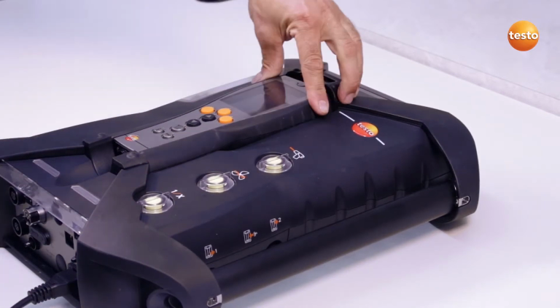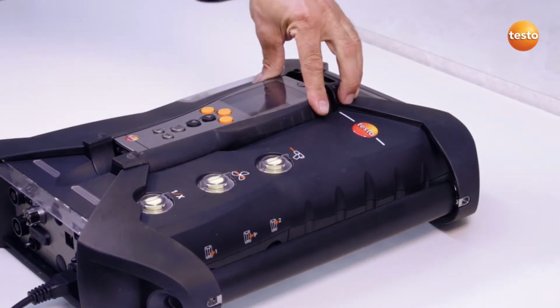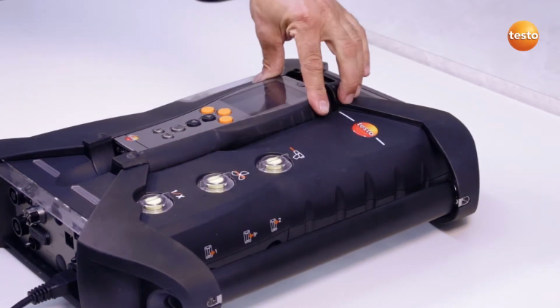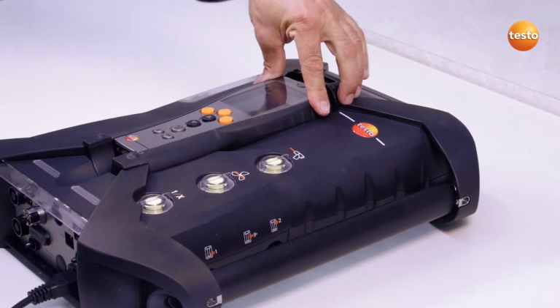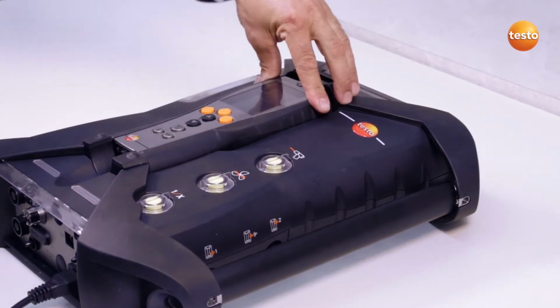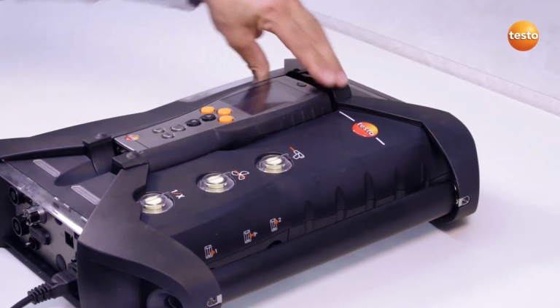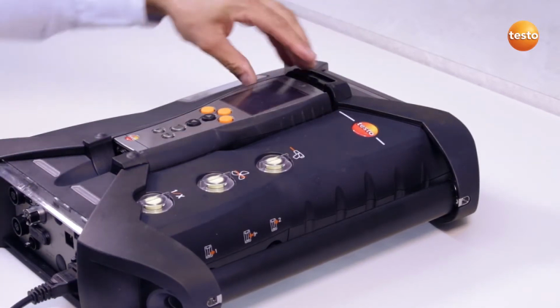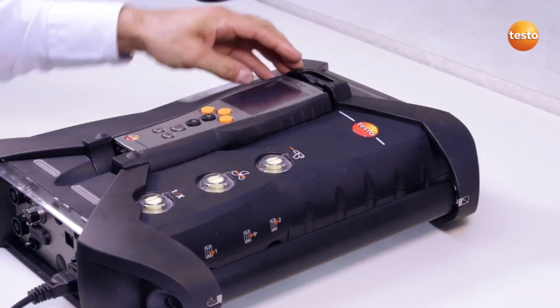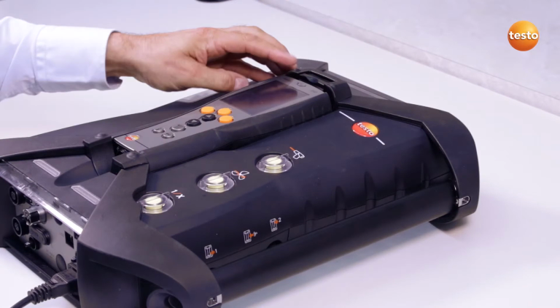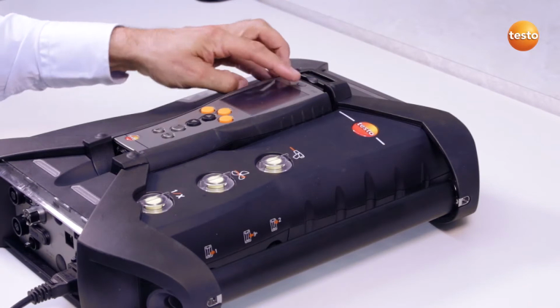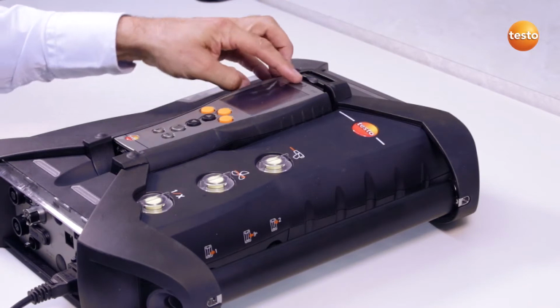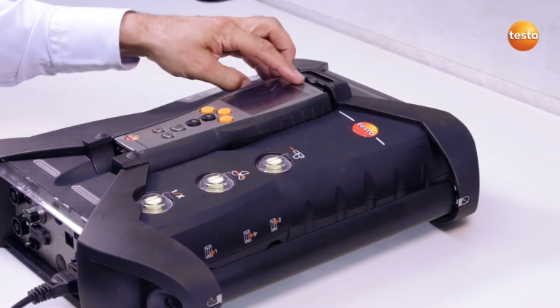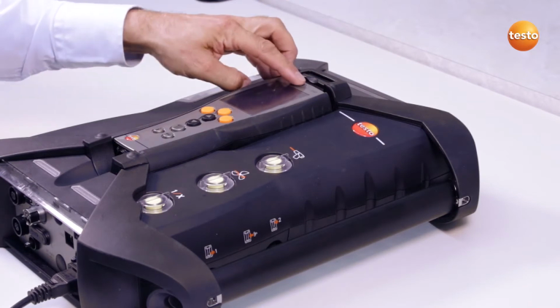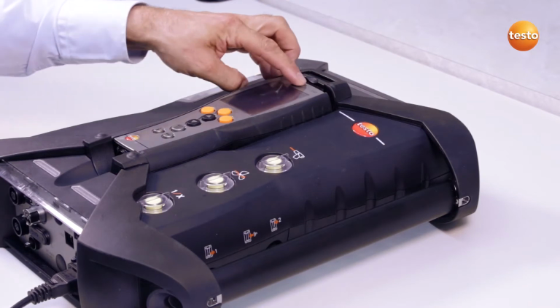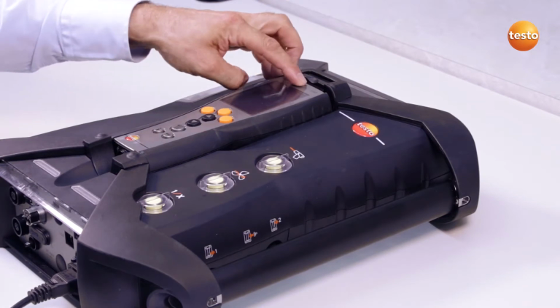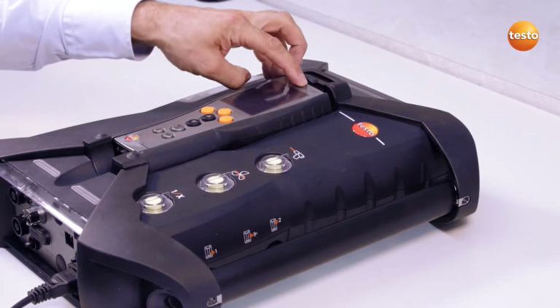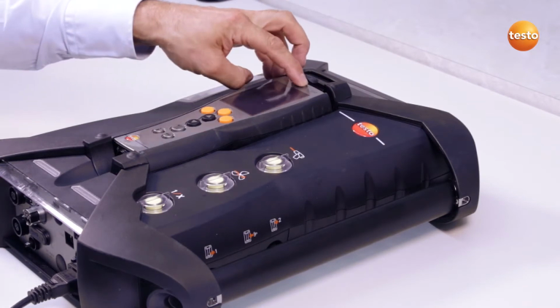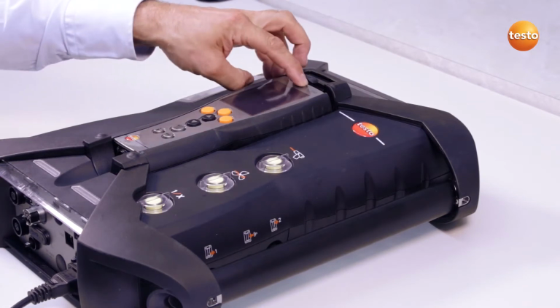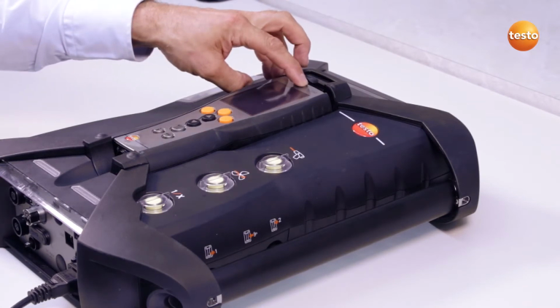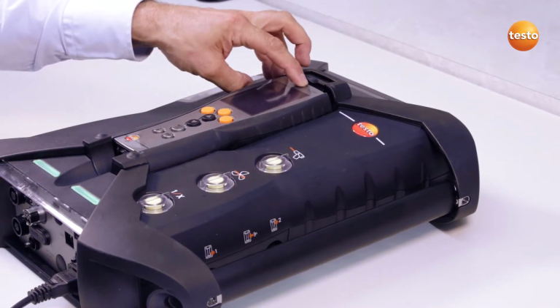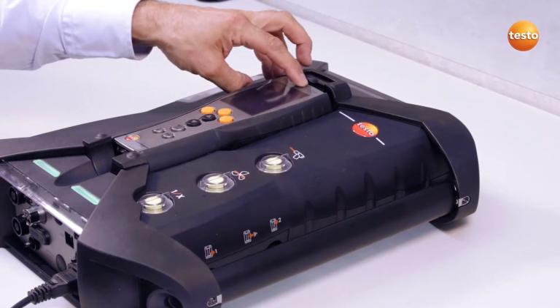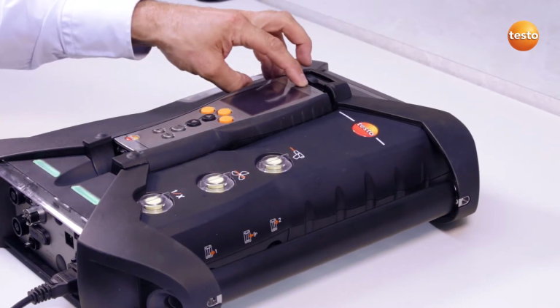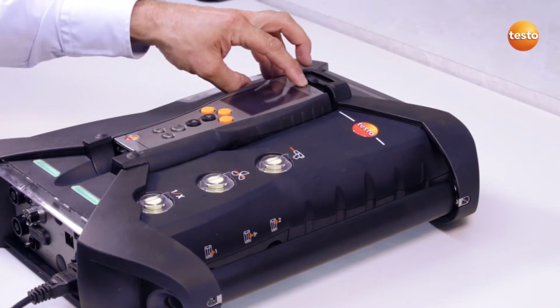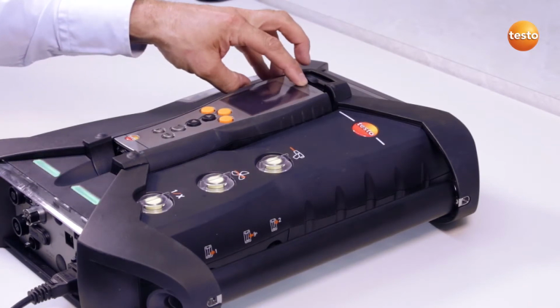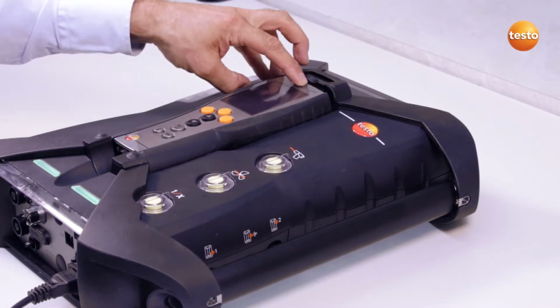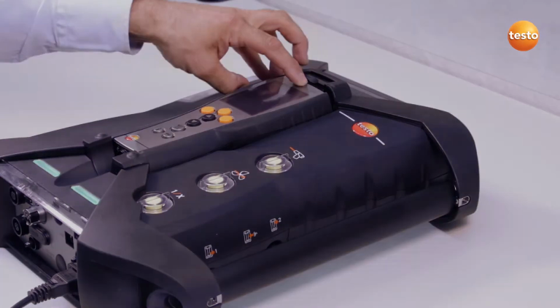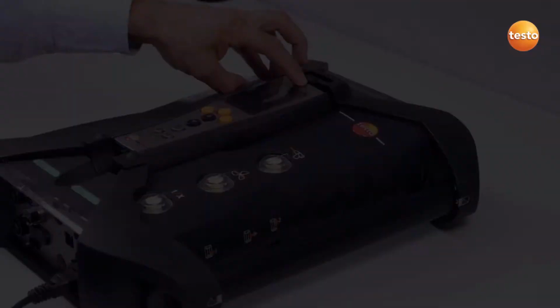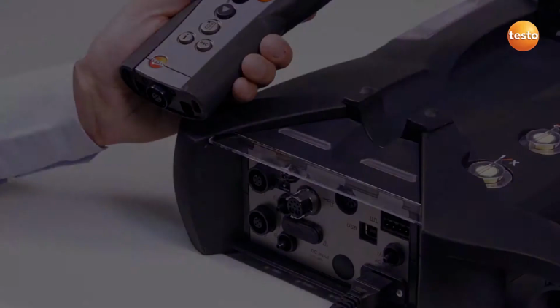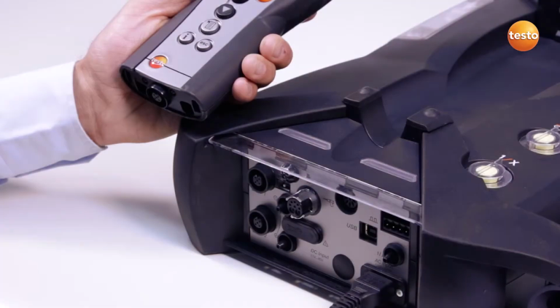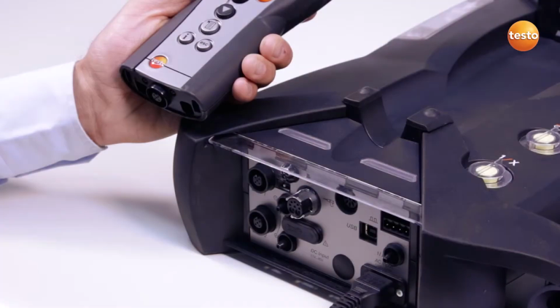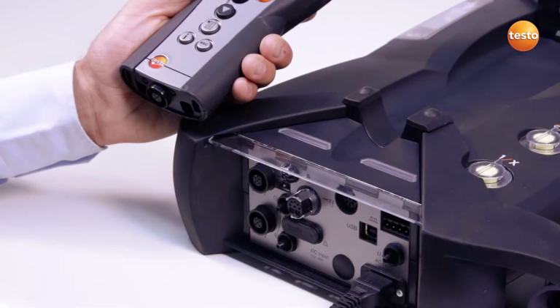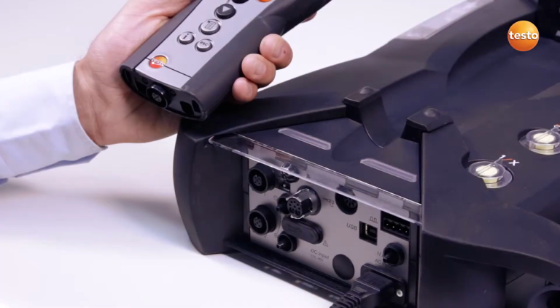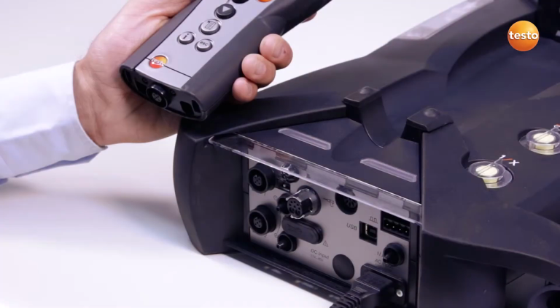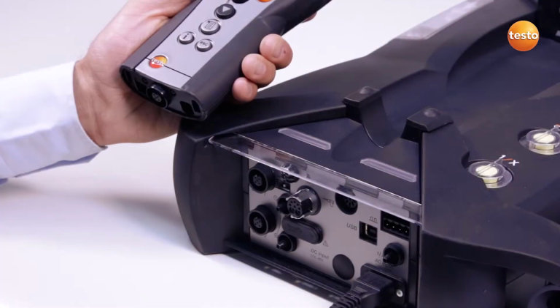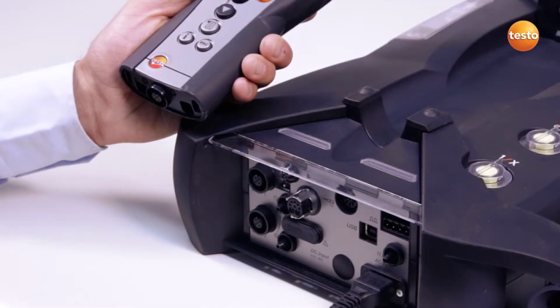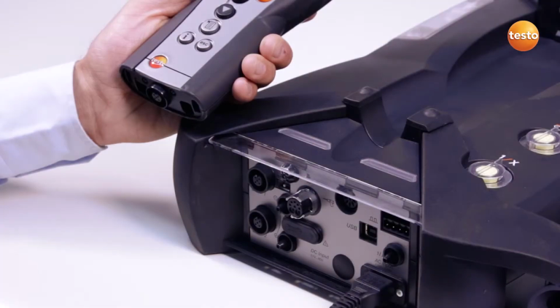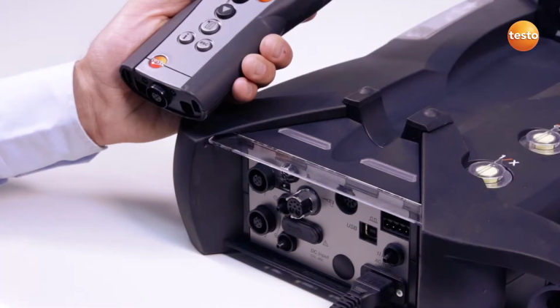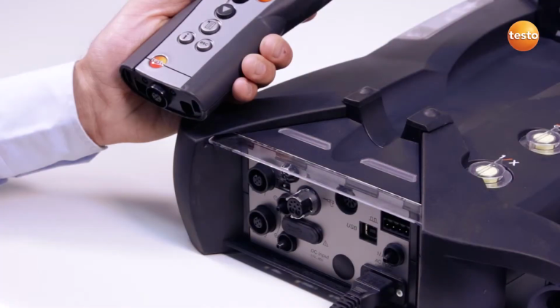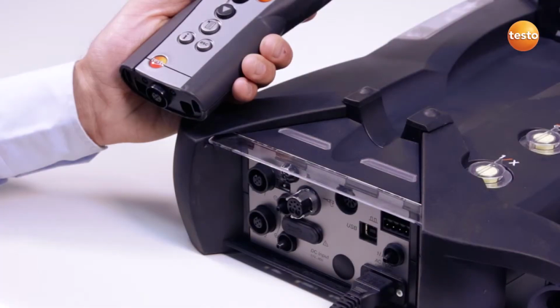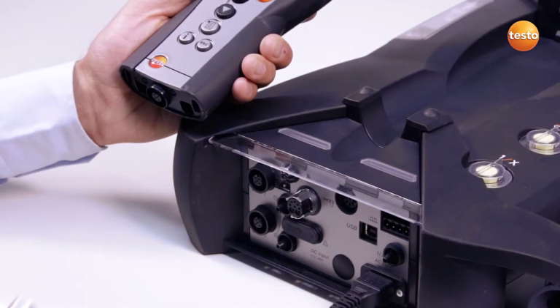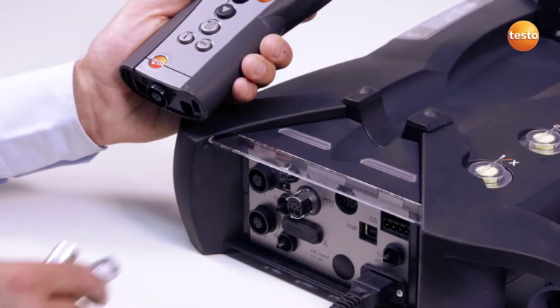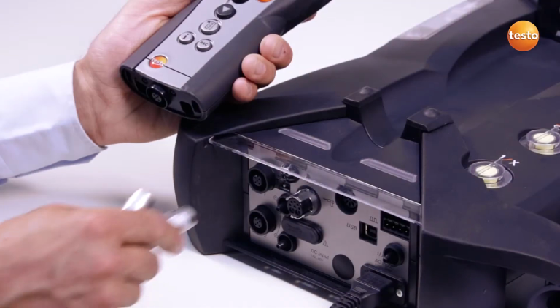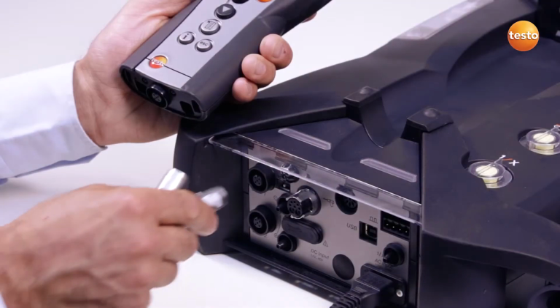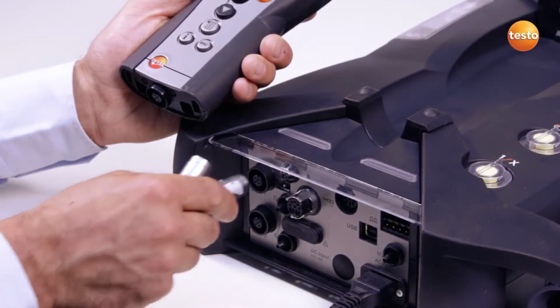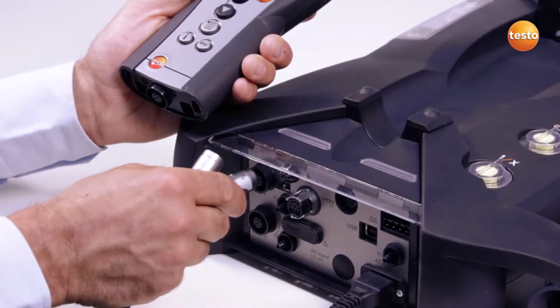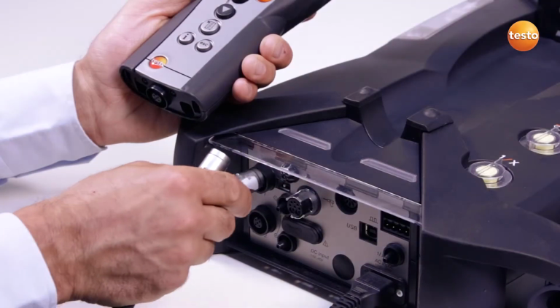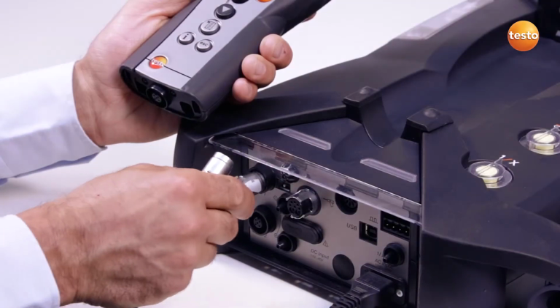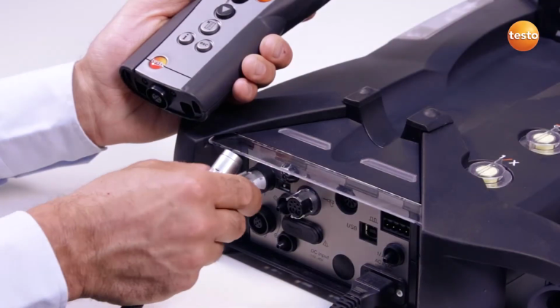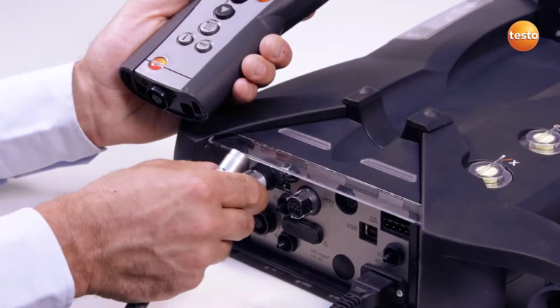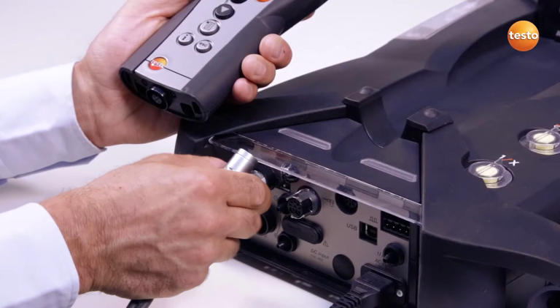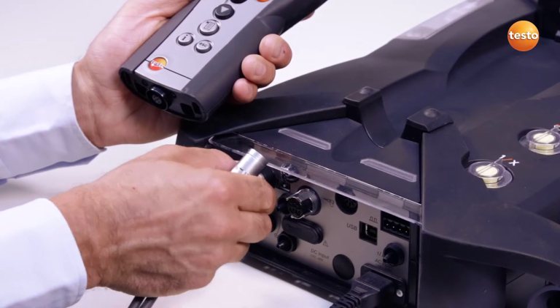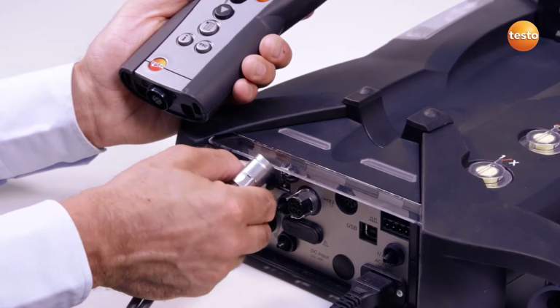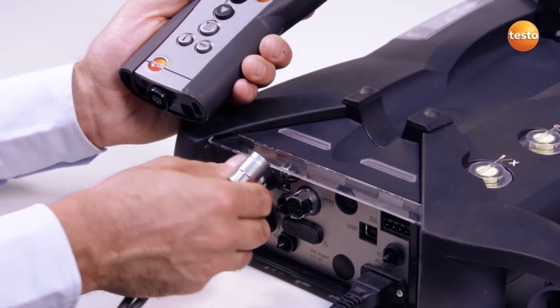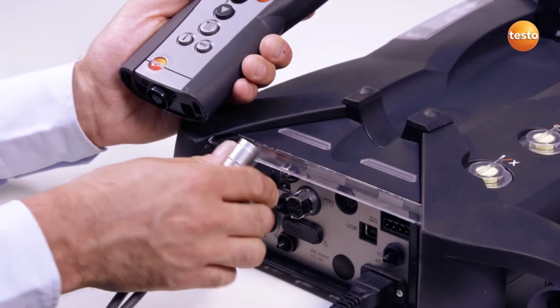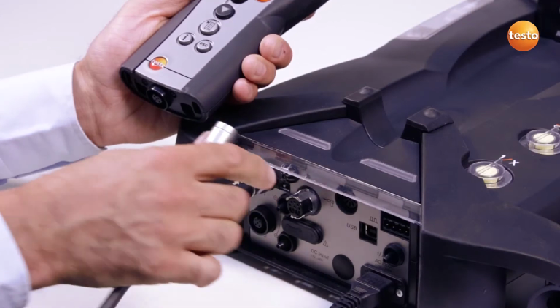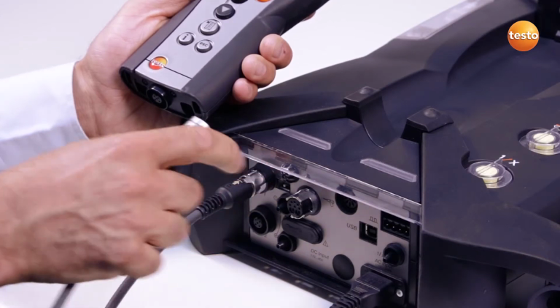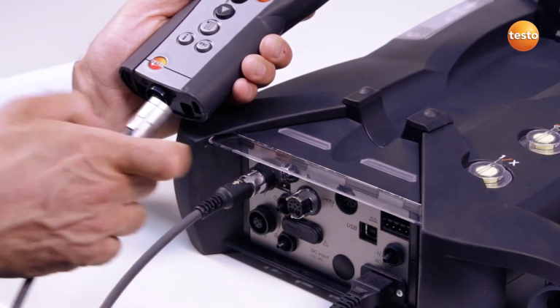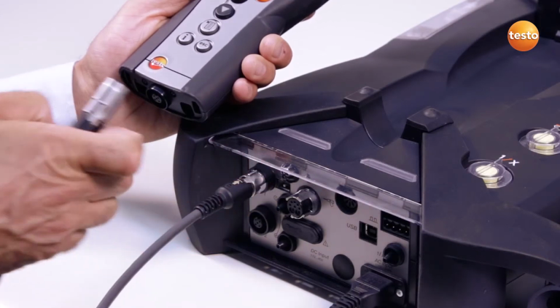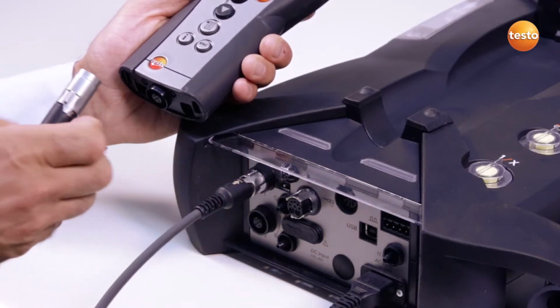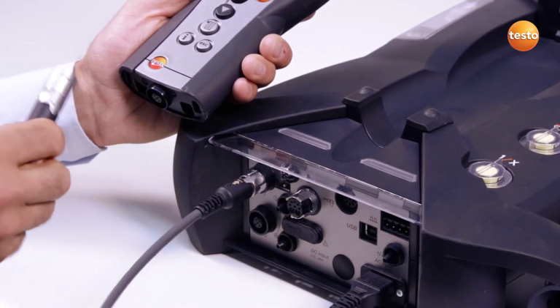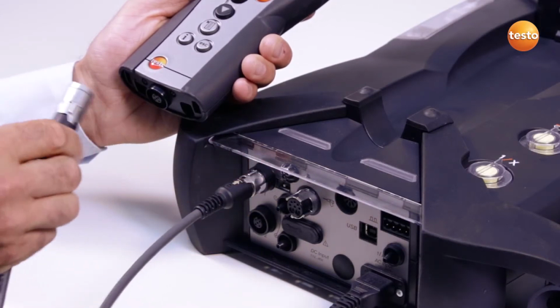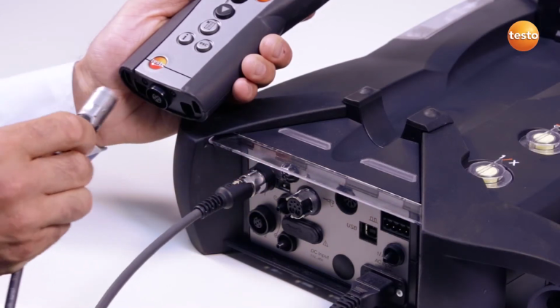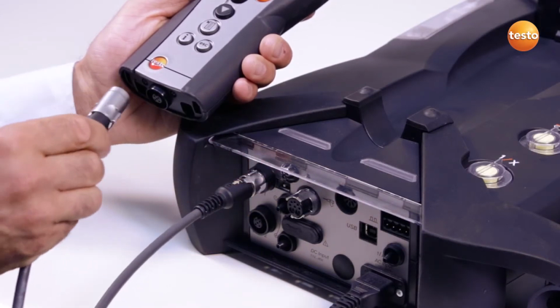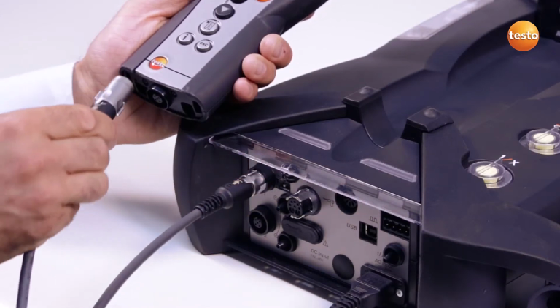I now switch on the Testo 350. In order to make the data bus connection, I connect the analyzer box to the control unit.